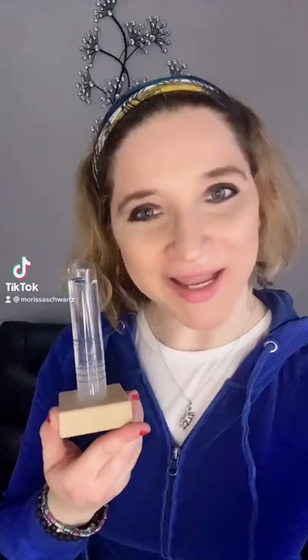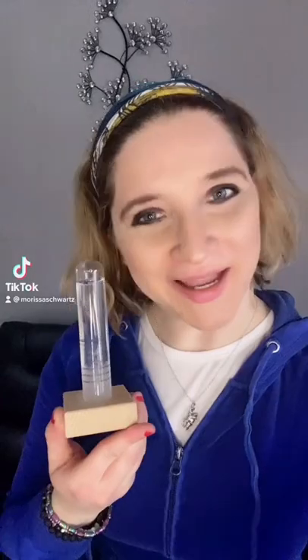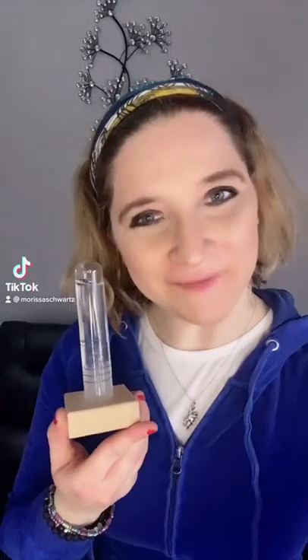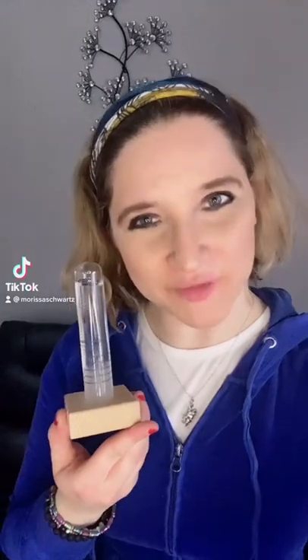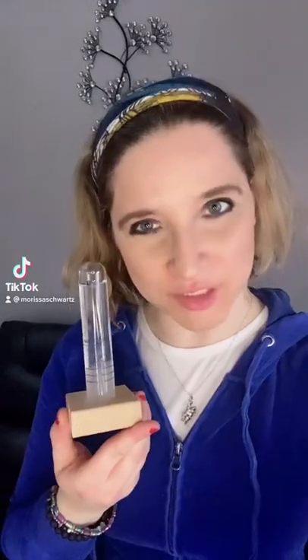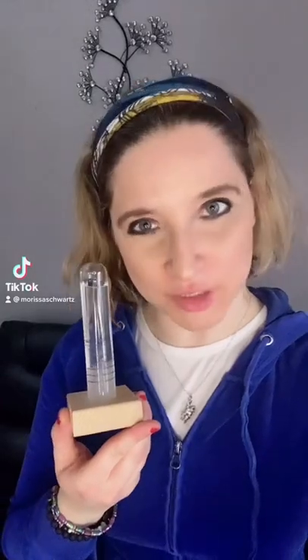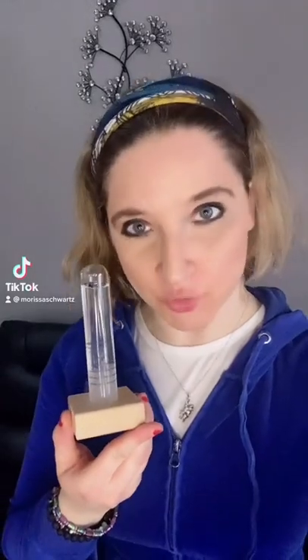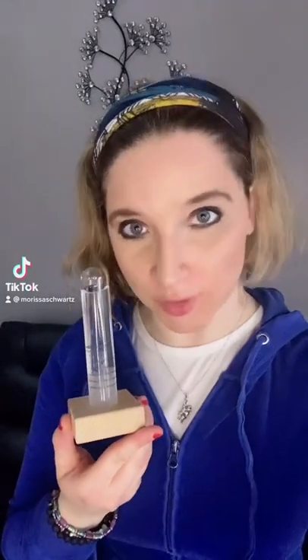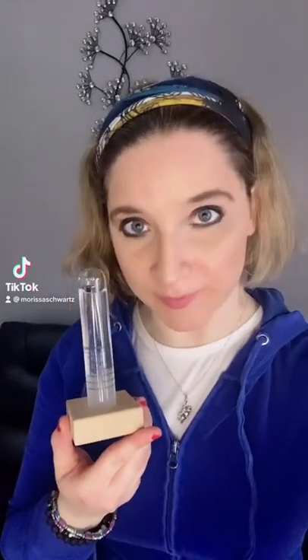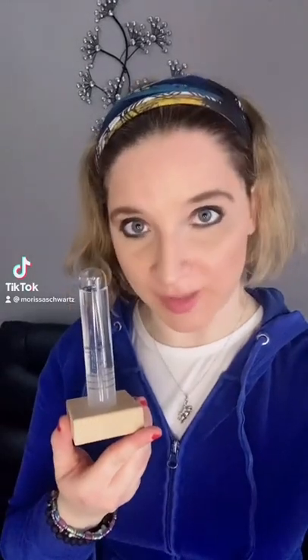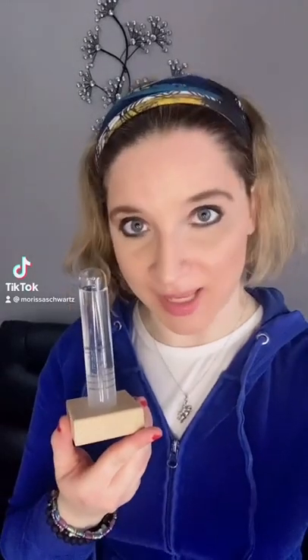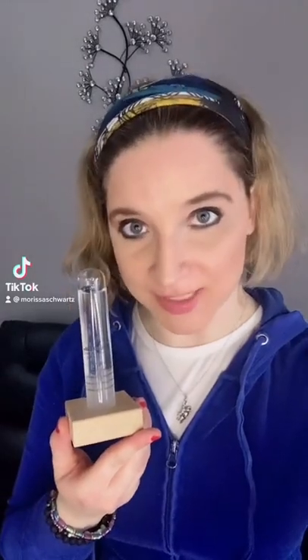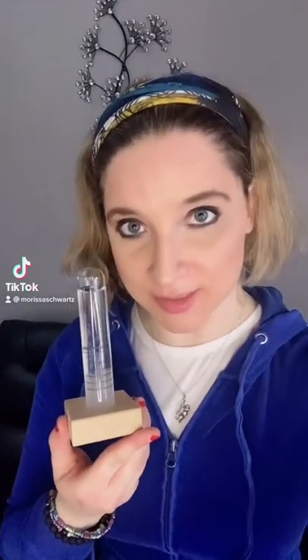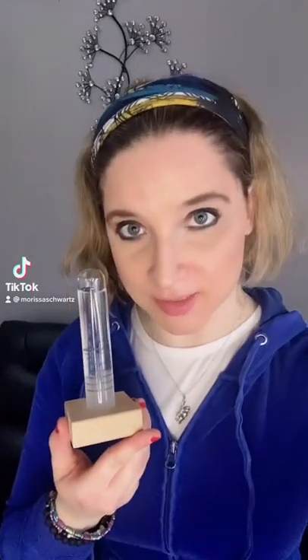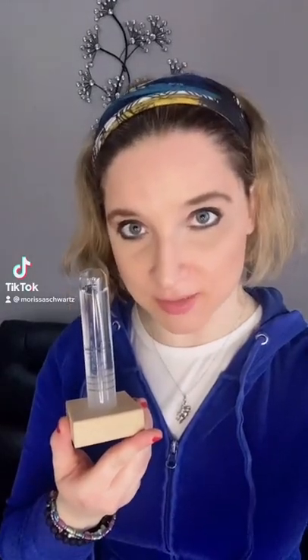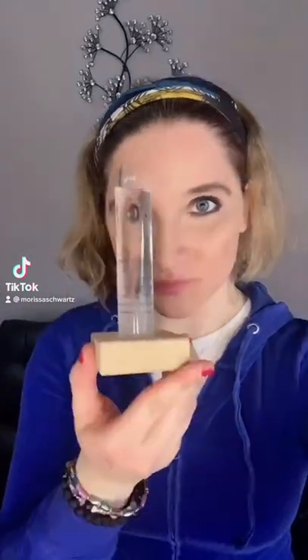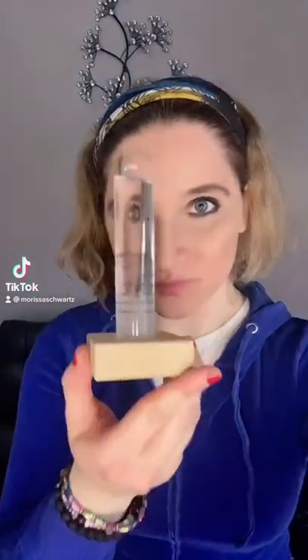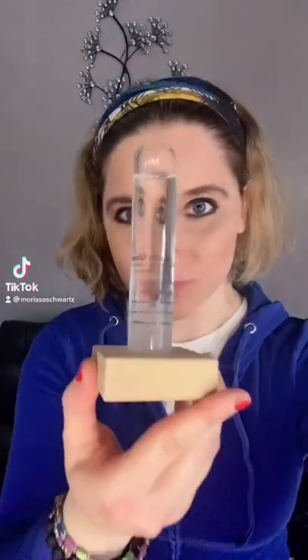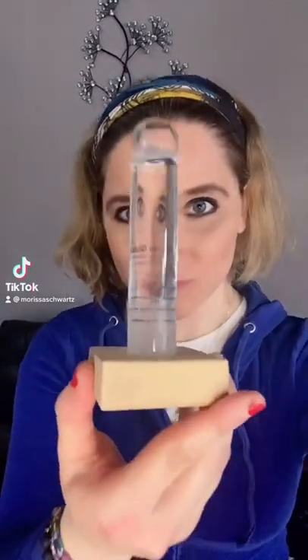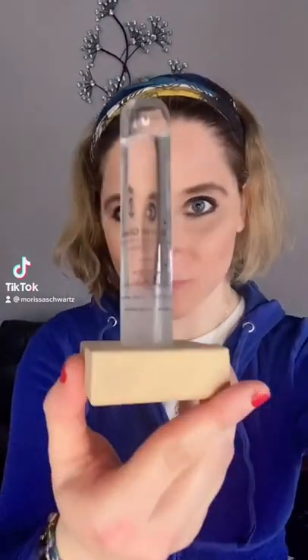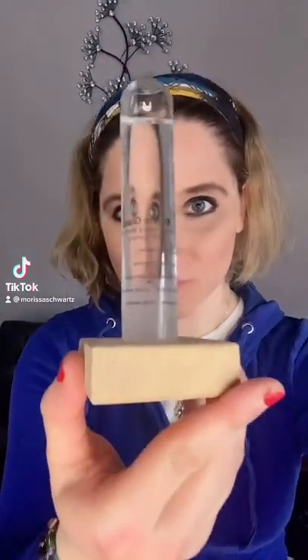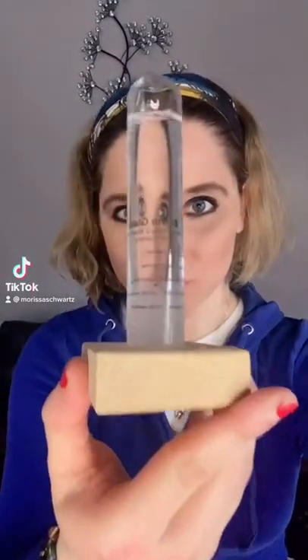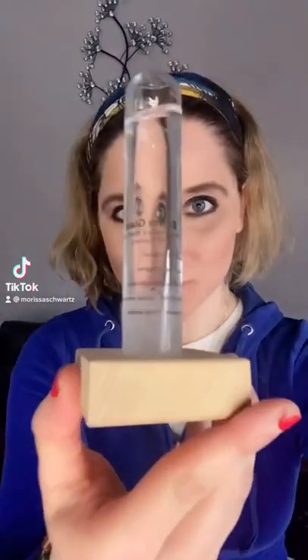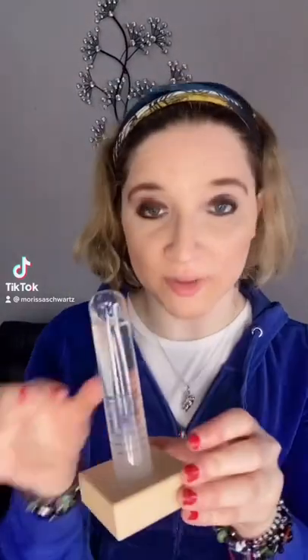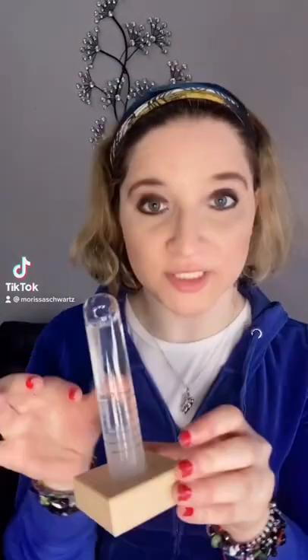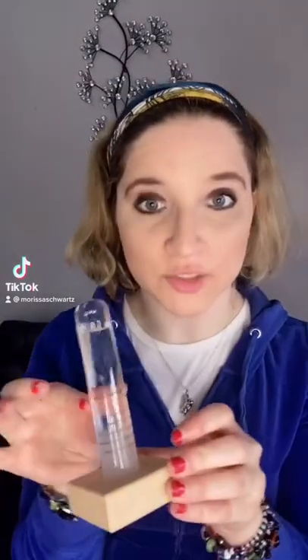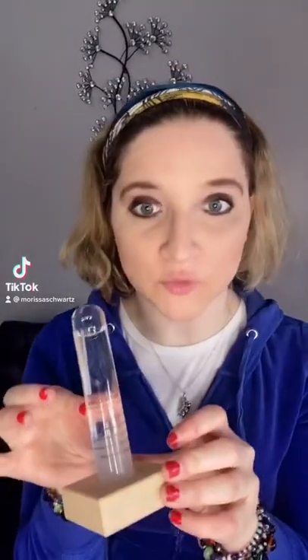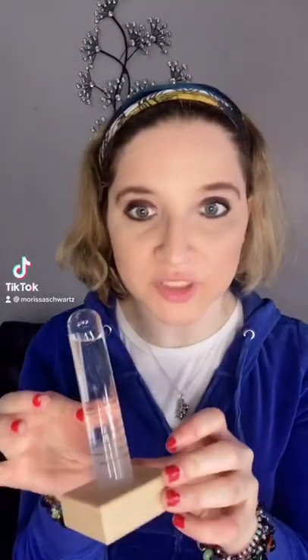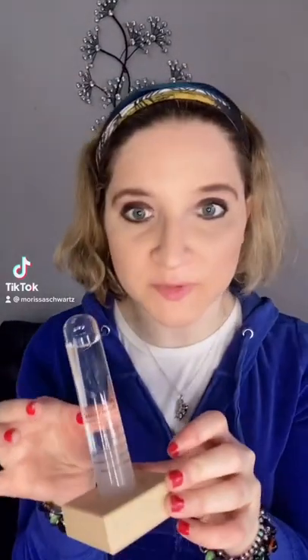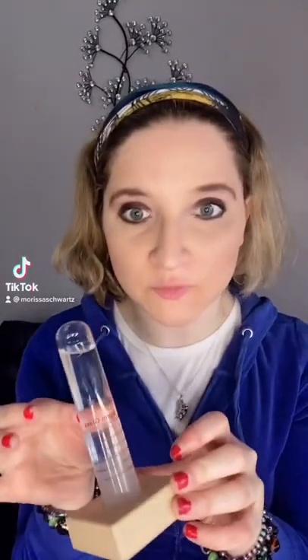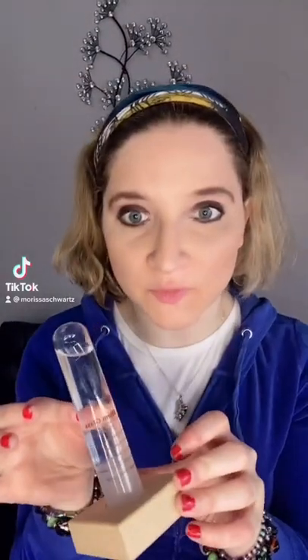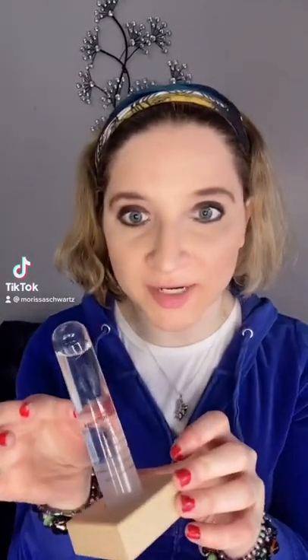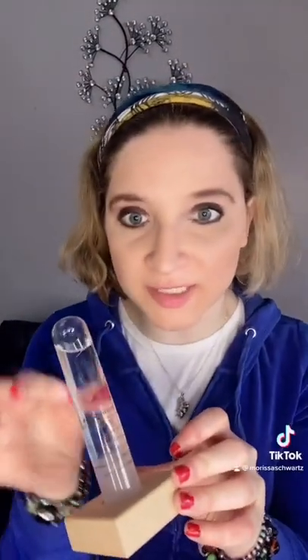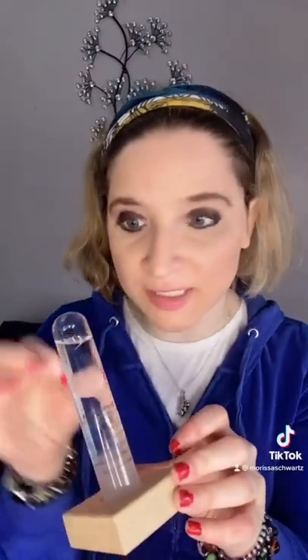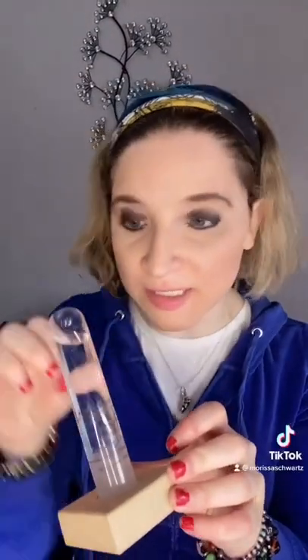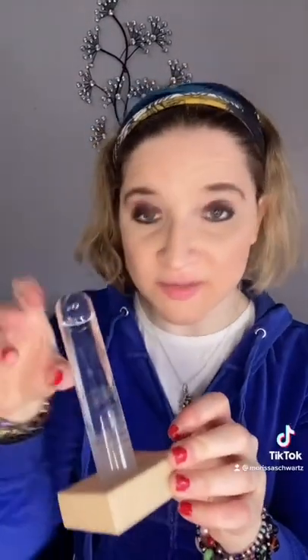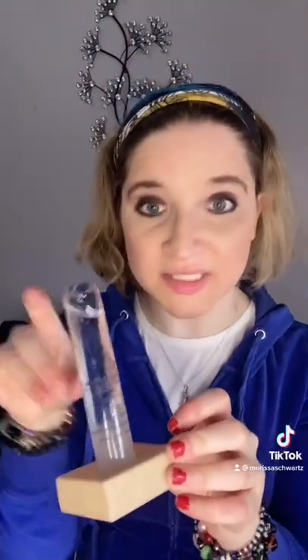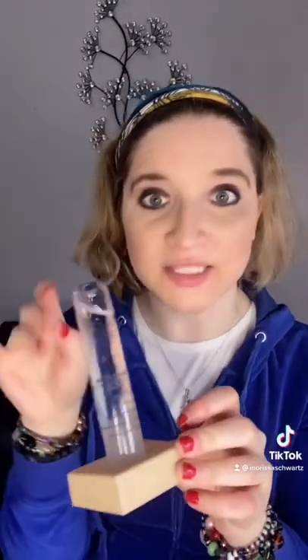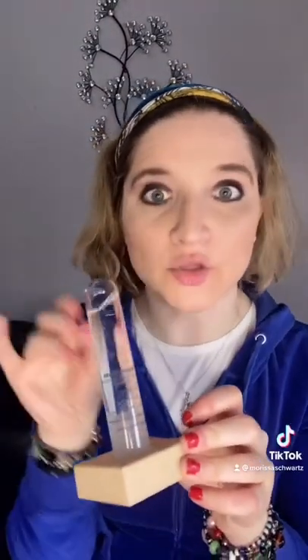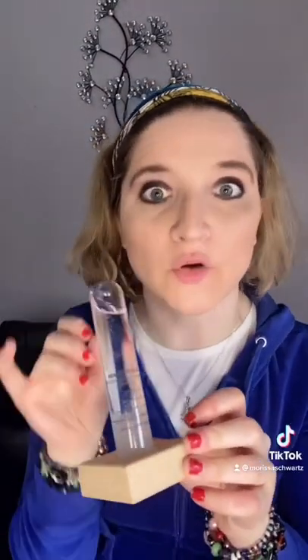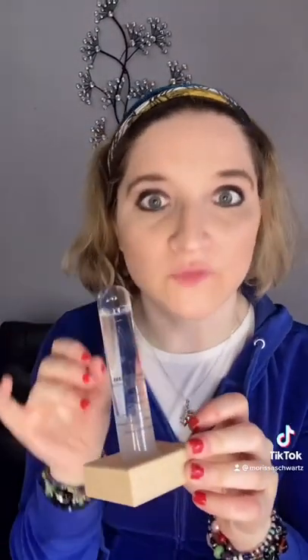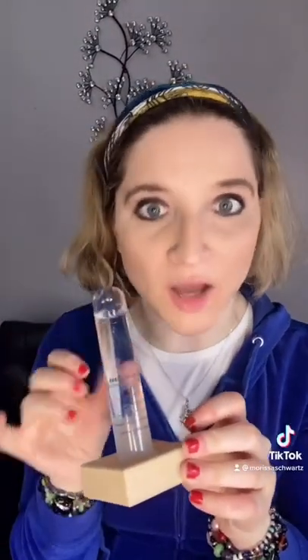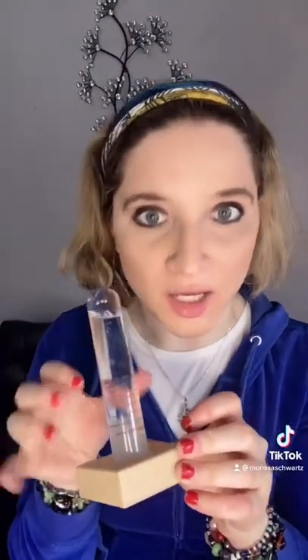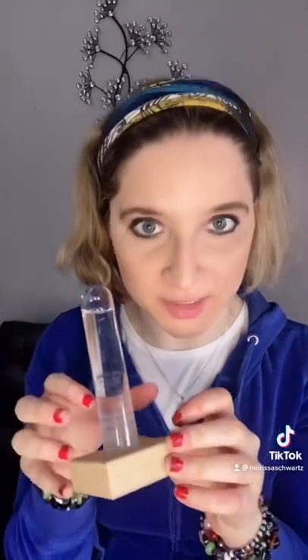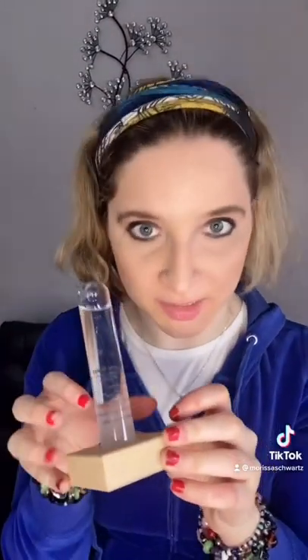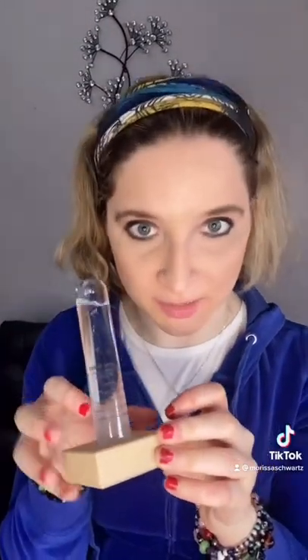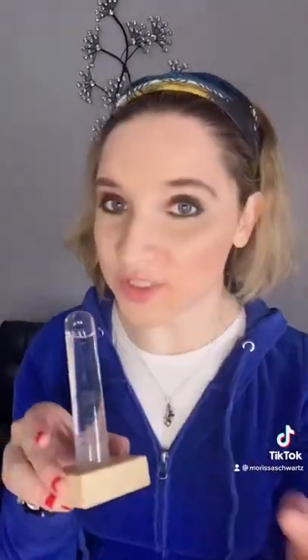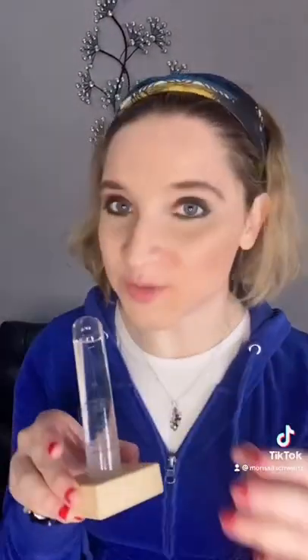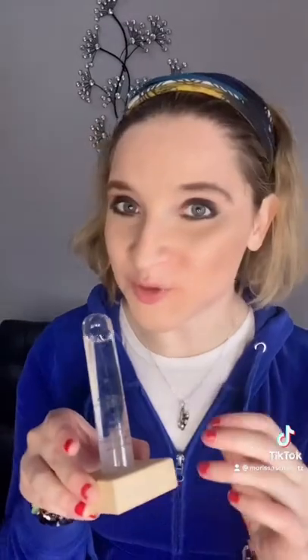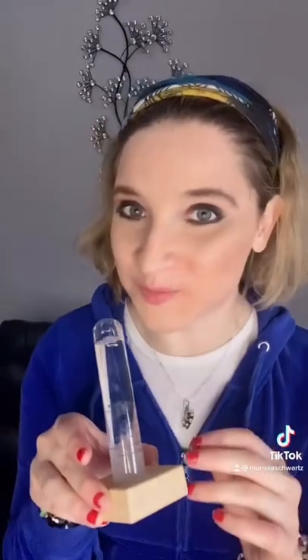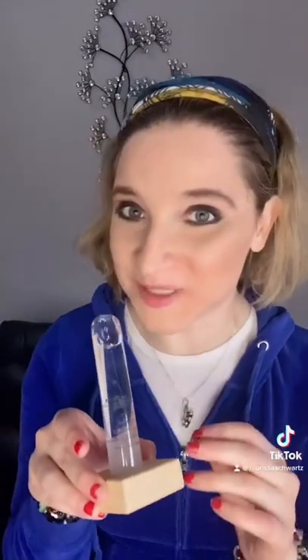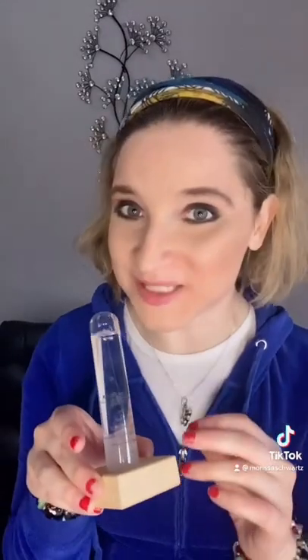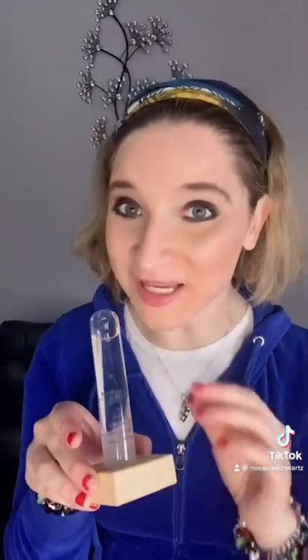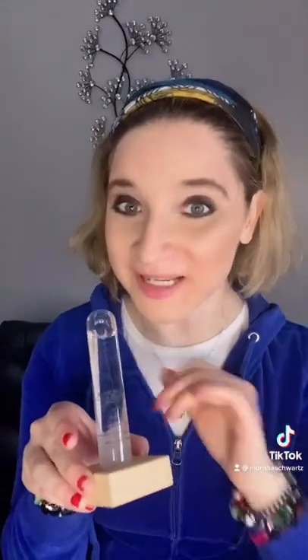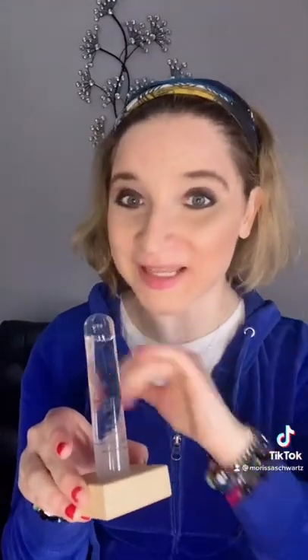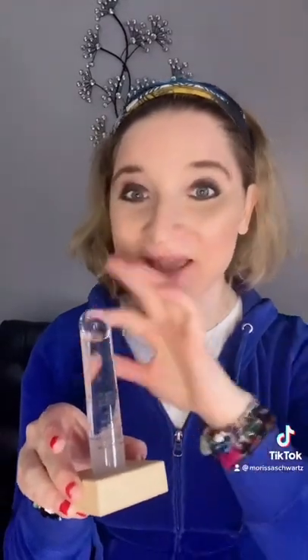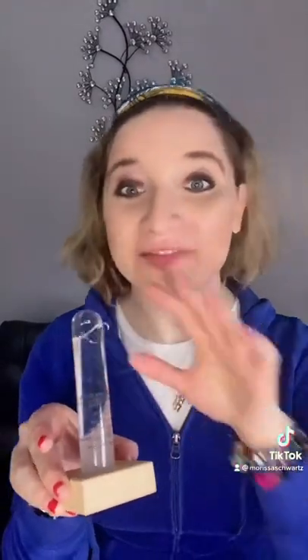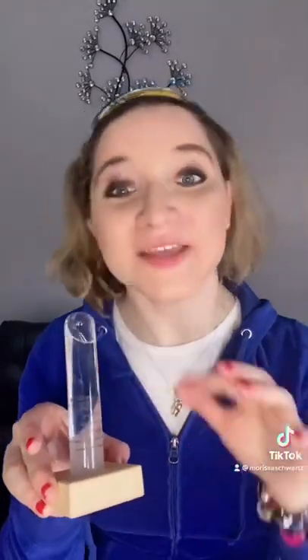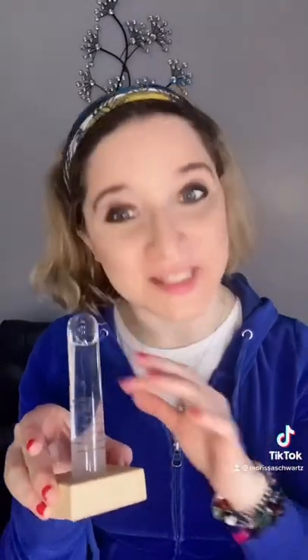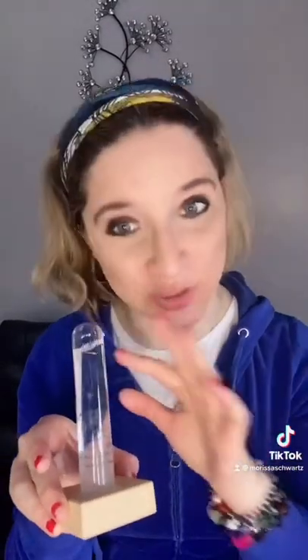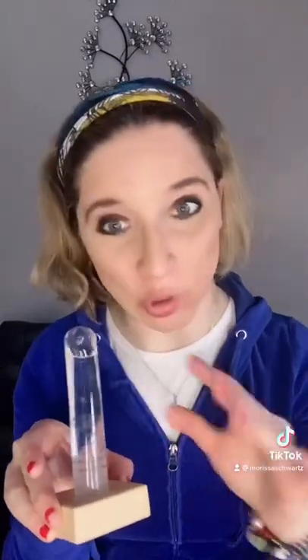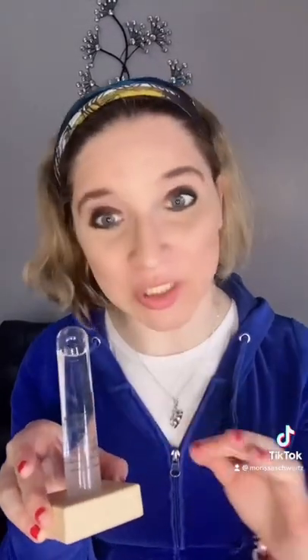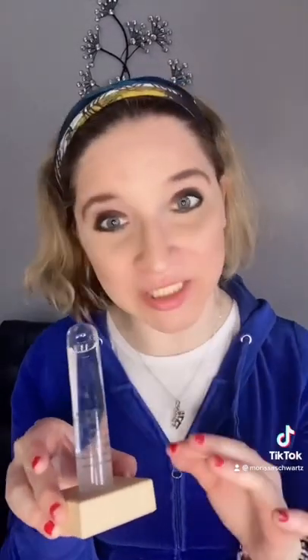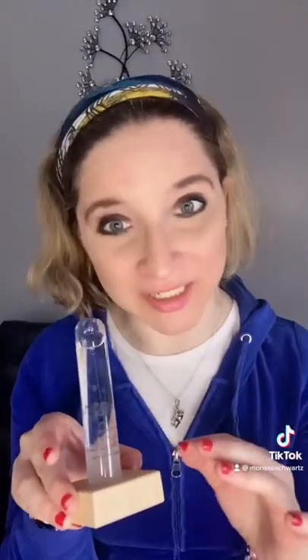I have this storm glass and it's going to be rainy — this gets all foggy. It's supposed to be sunny — this is all clear.